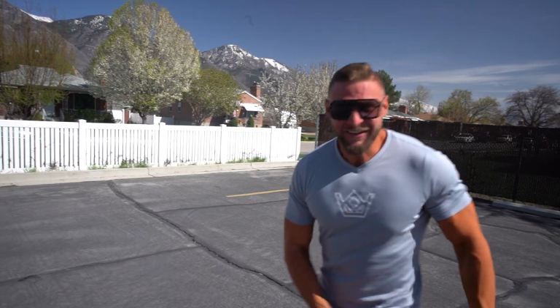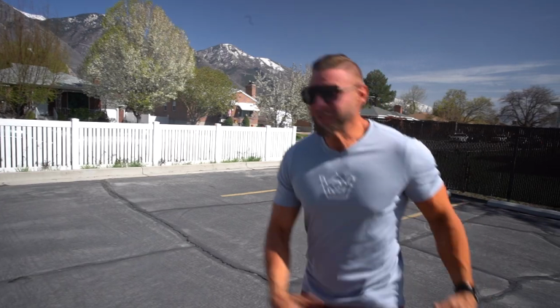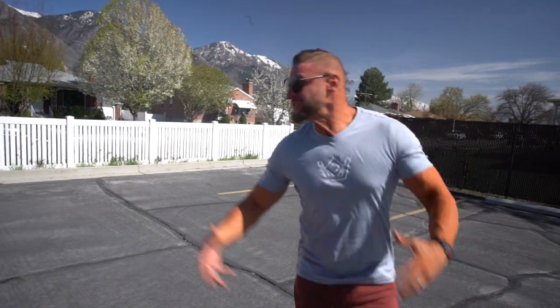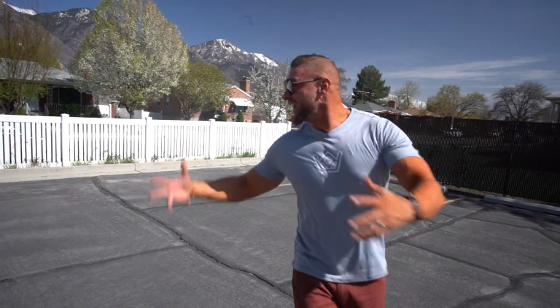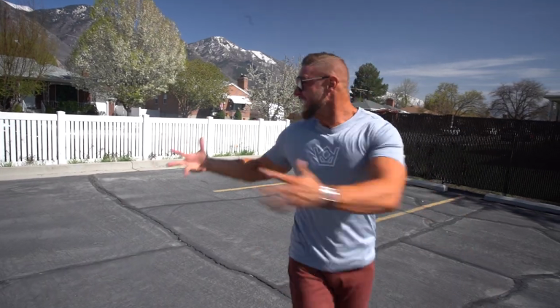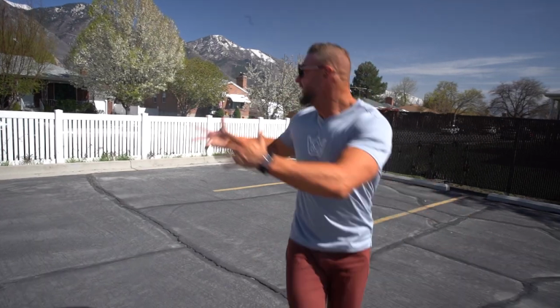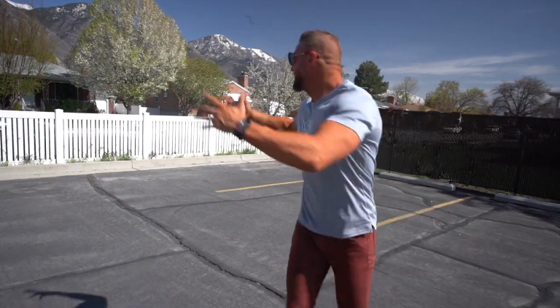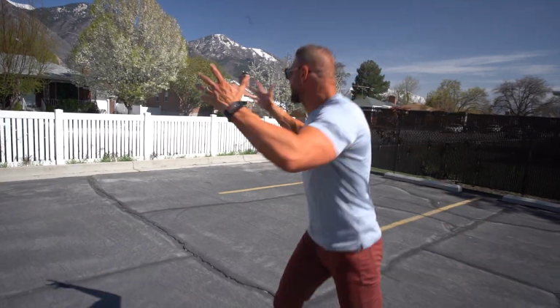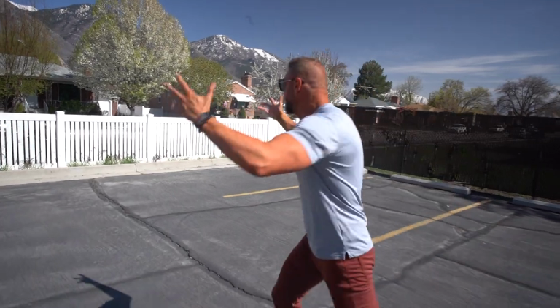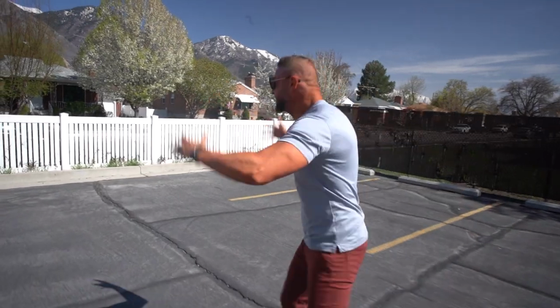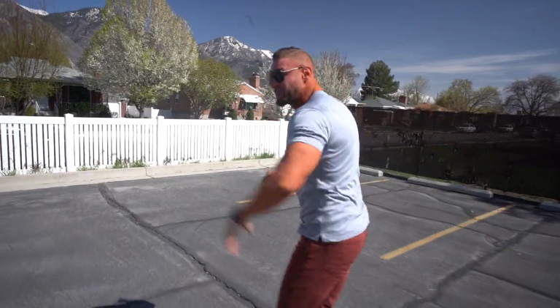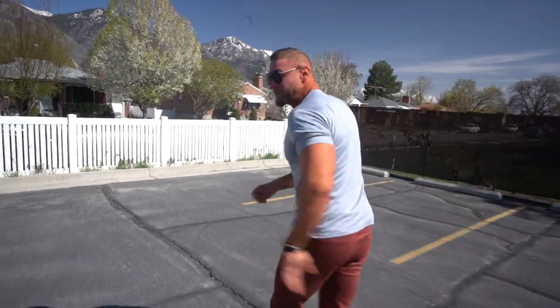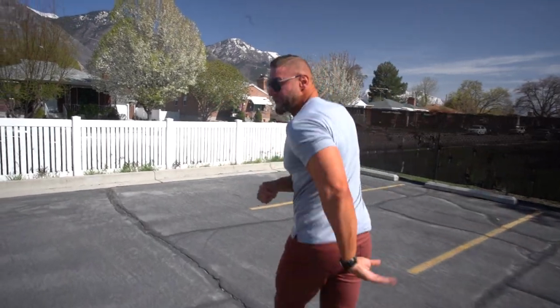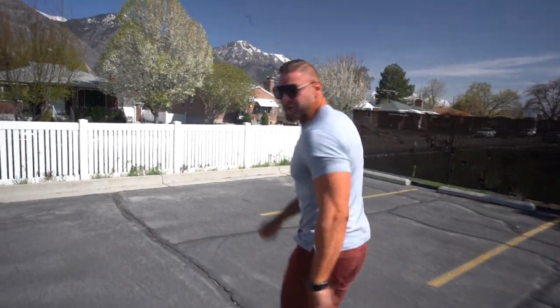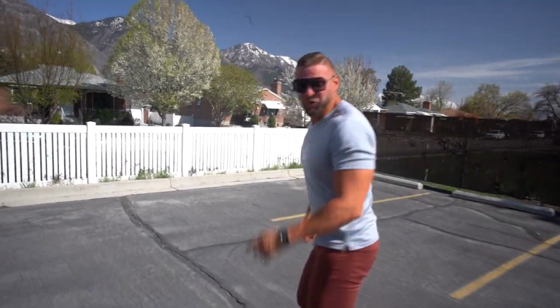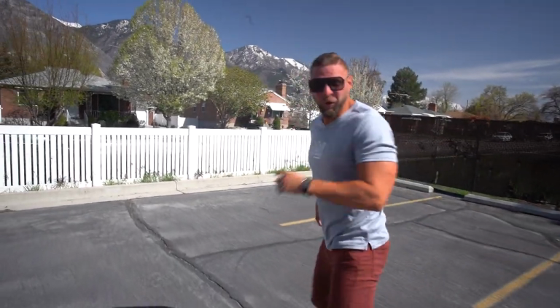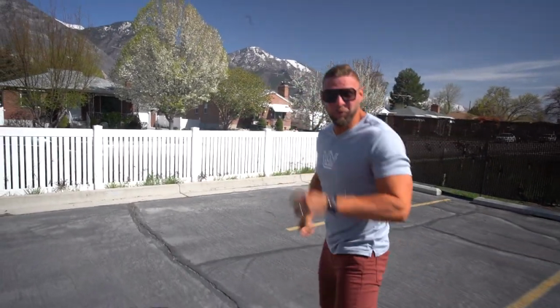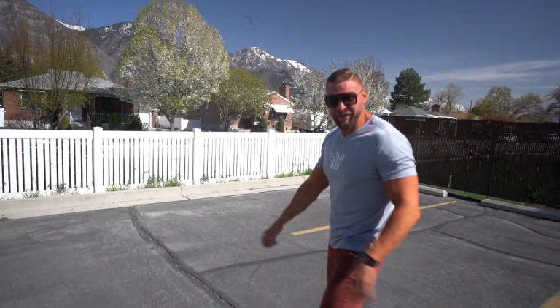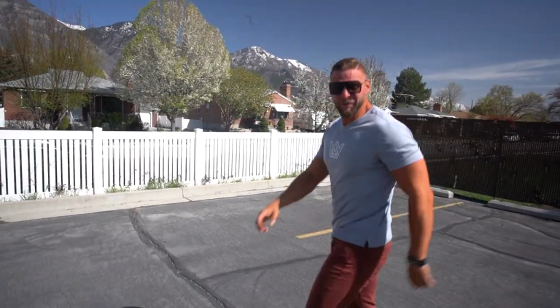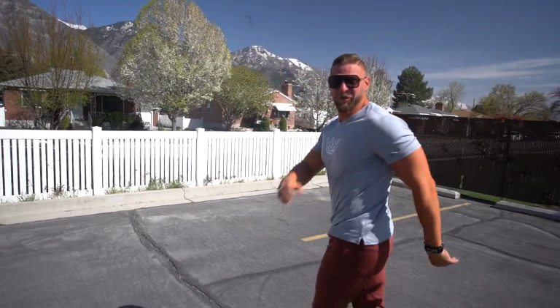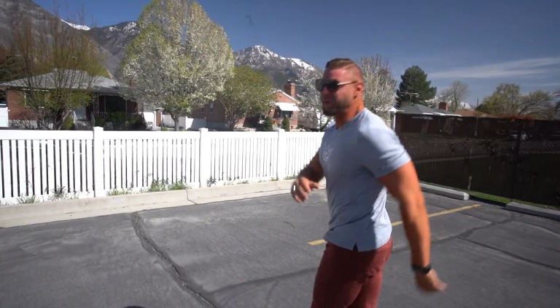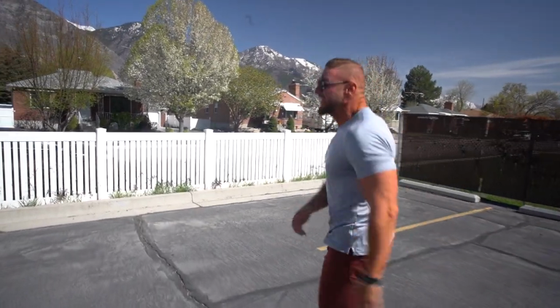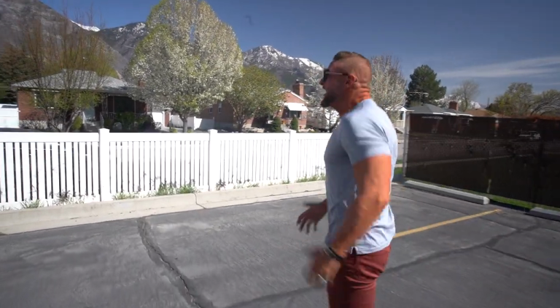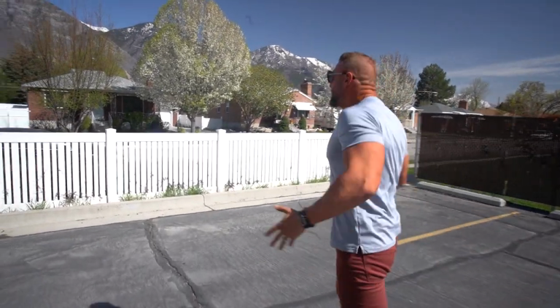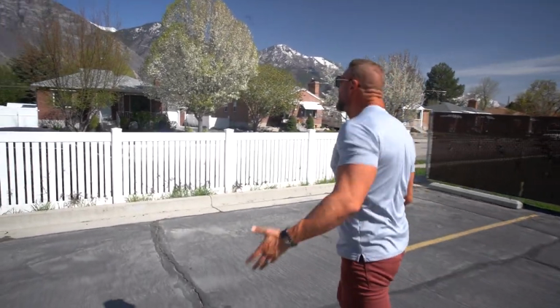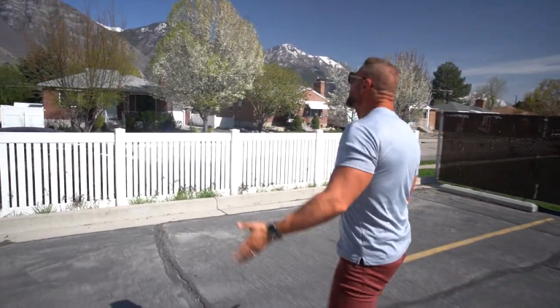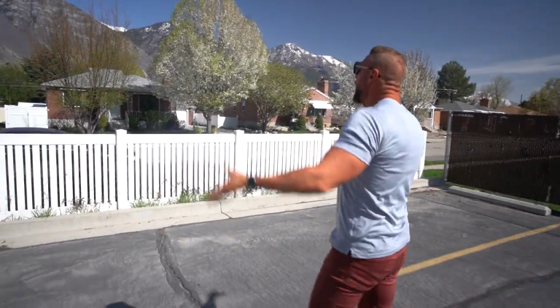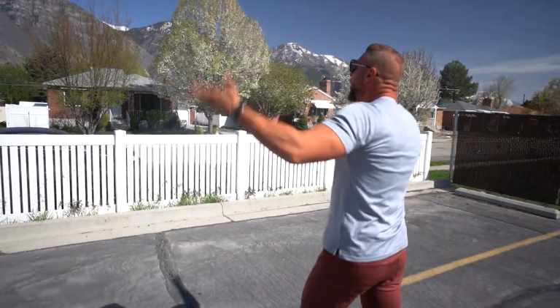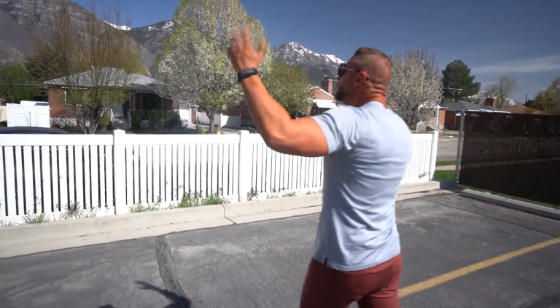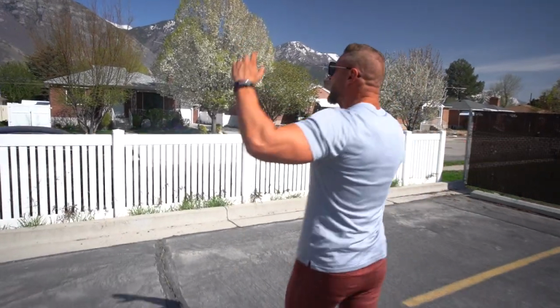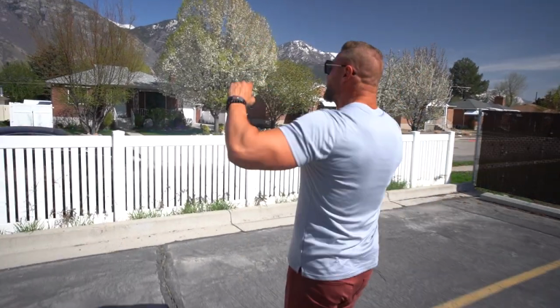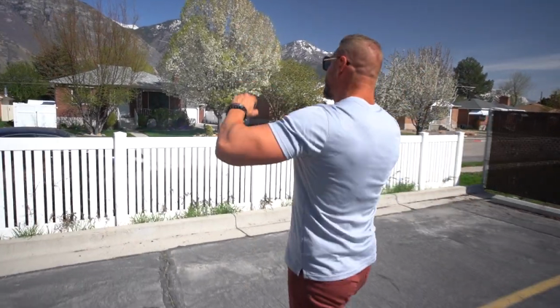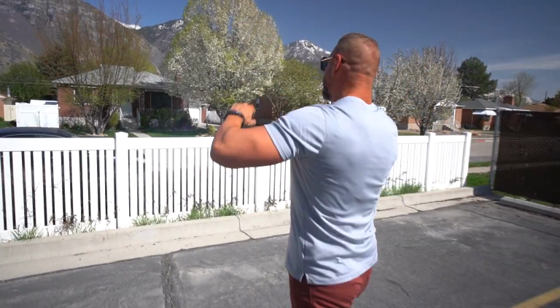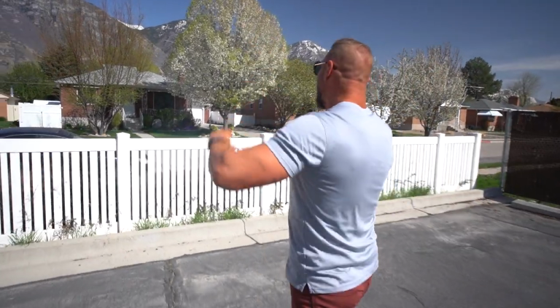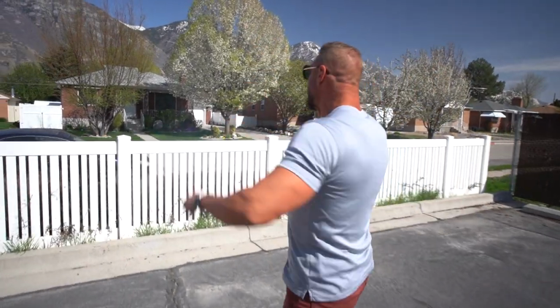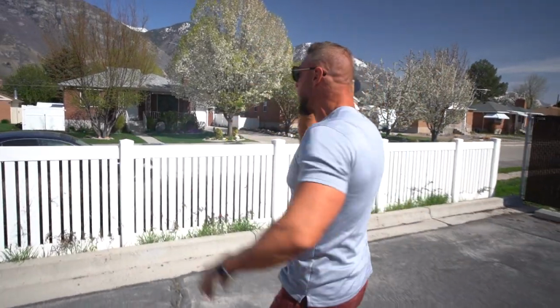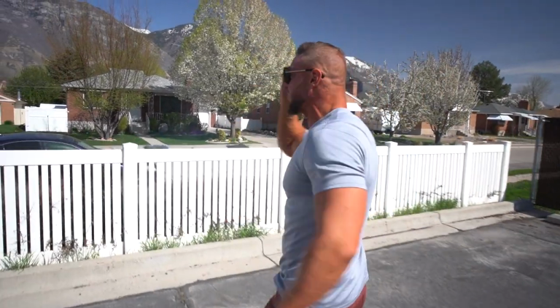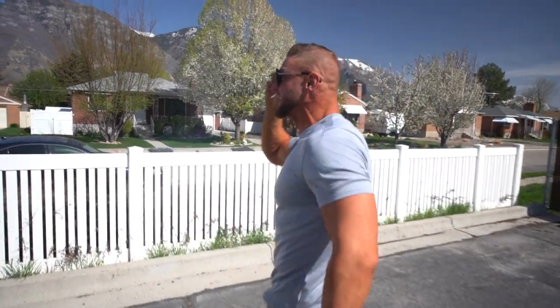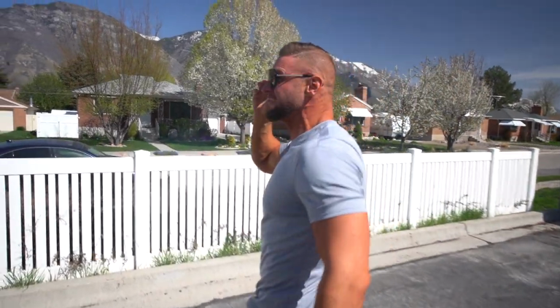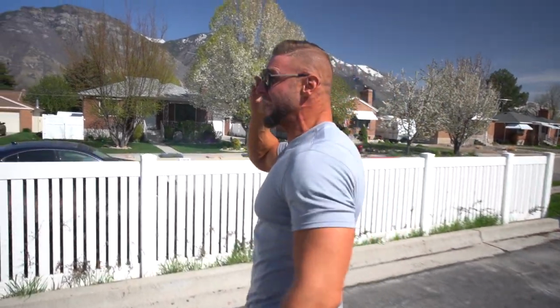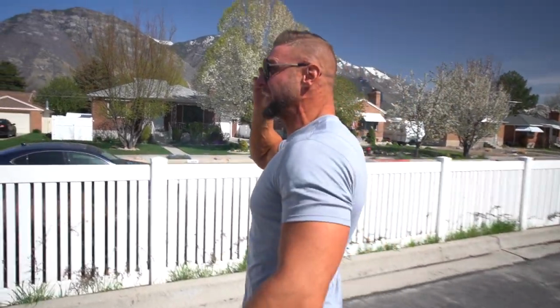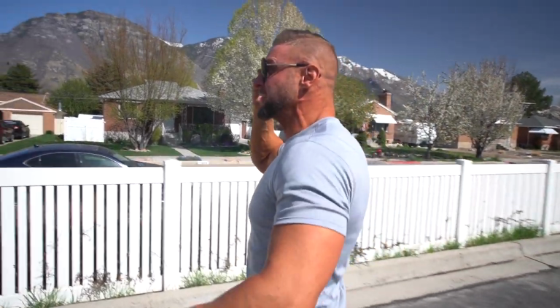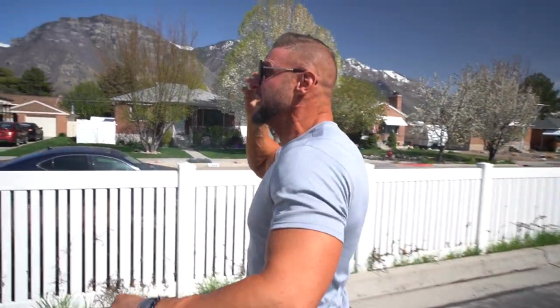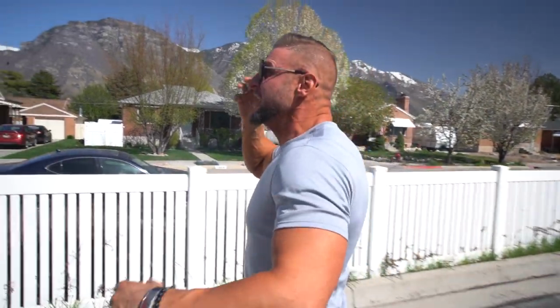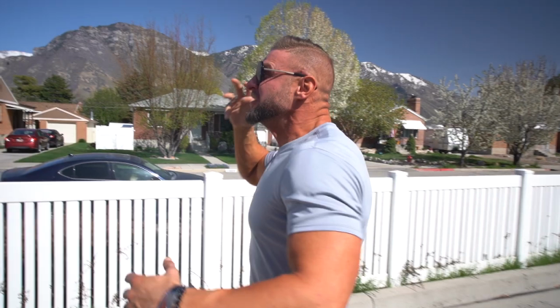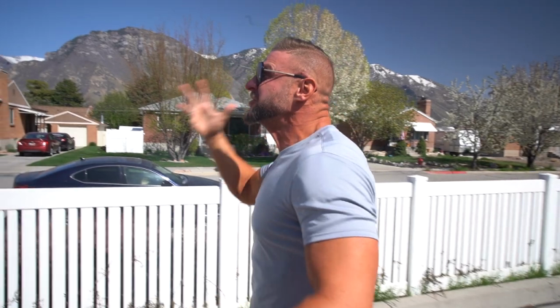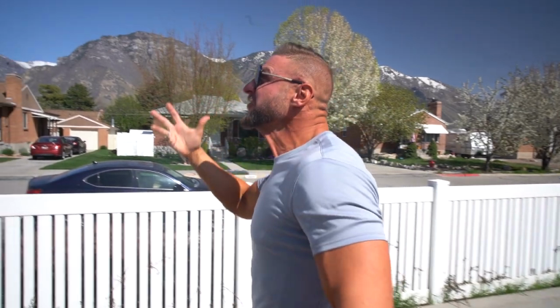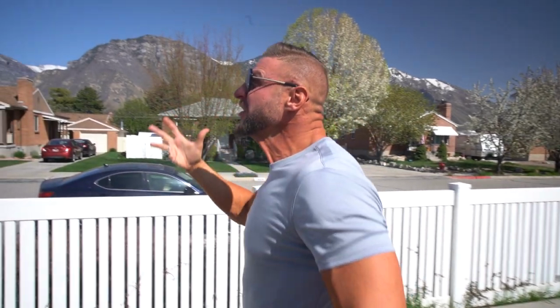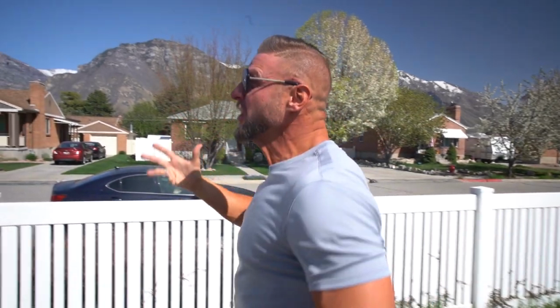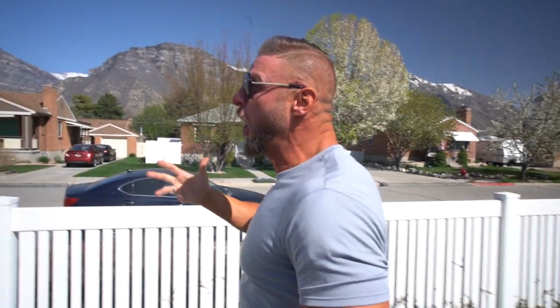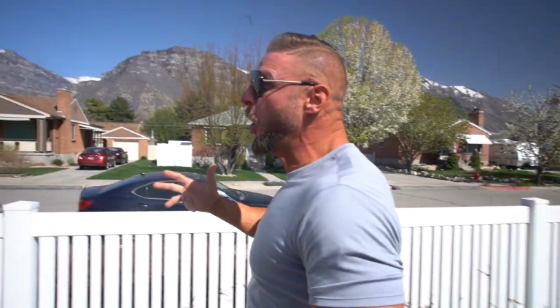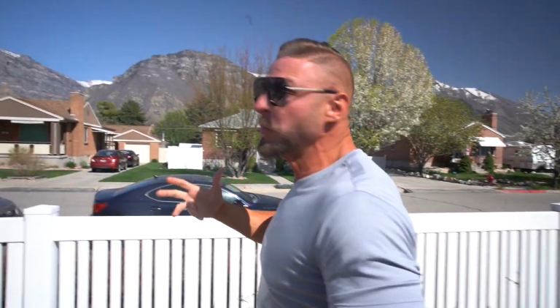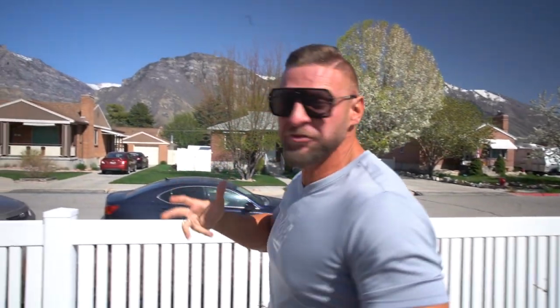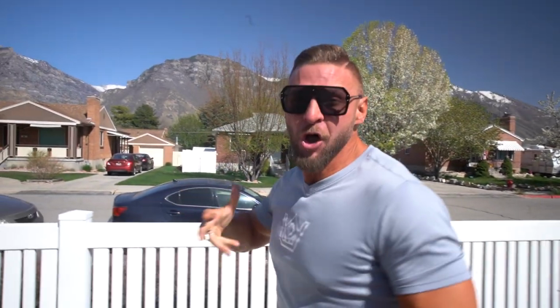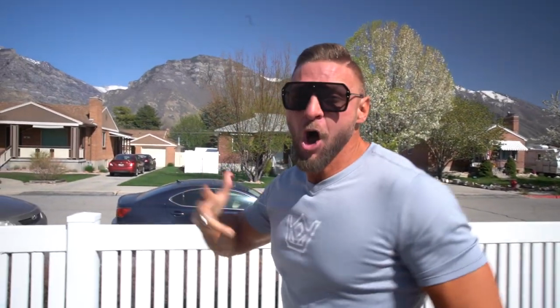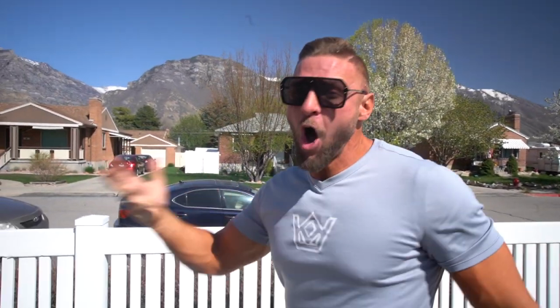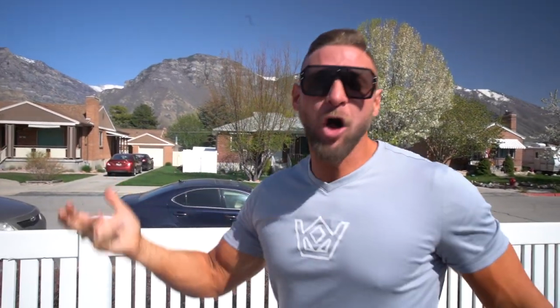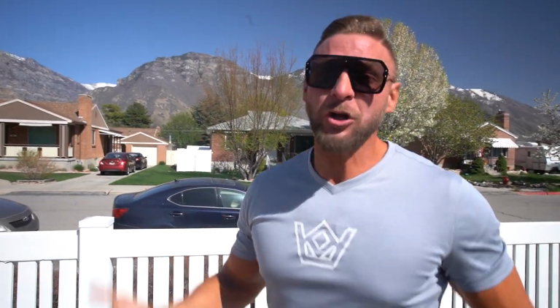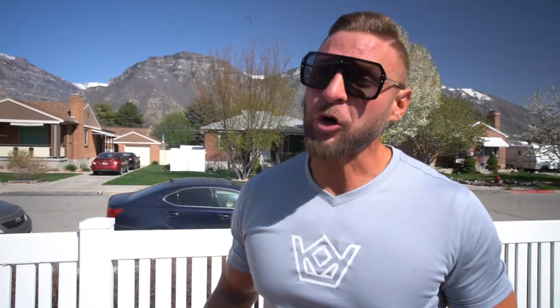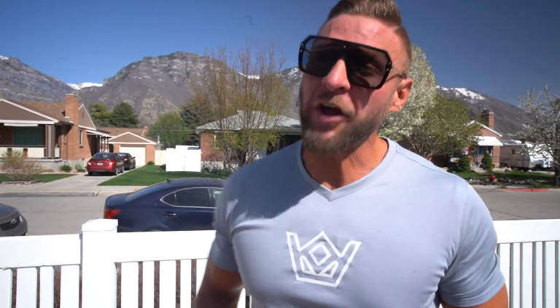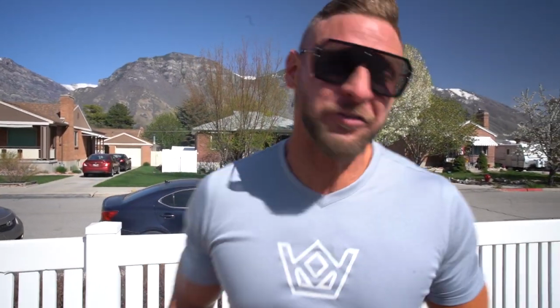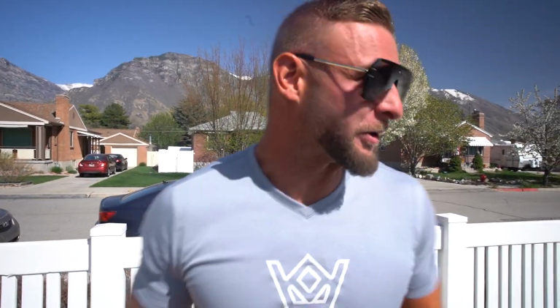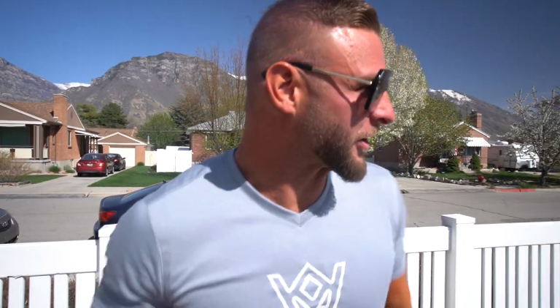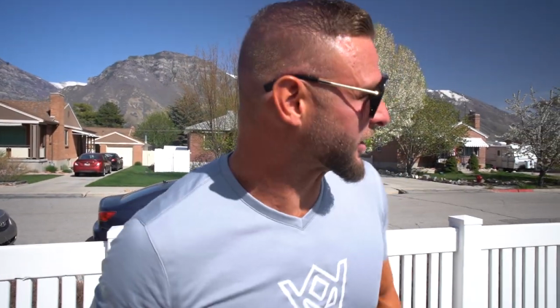Dude, check out this cute little adorable neighborhood. These homes are skyrocketing in value just like homes all across America.